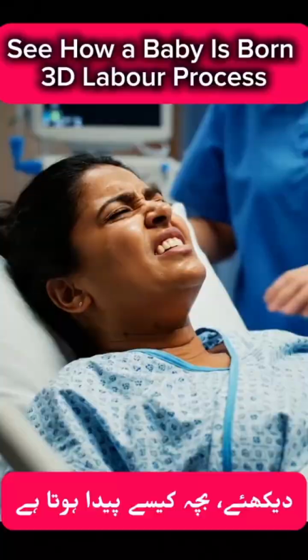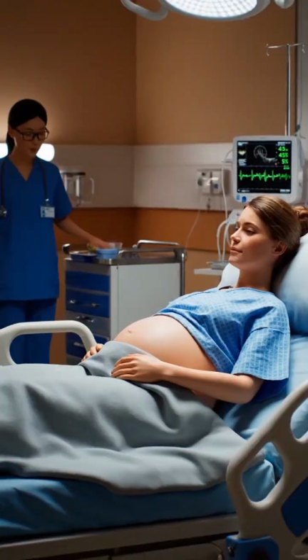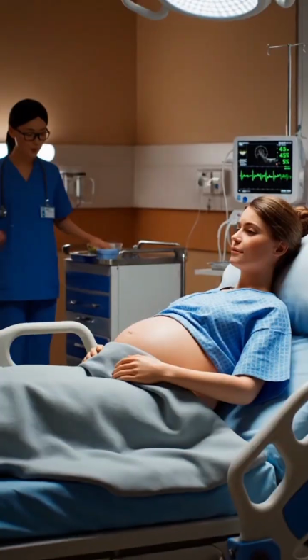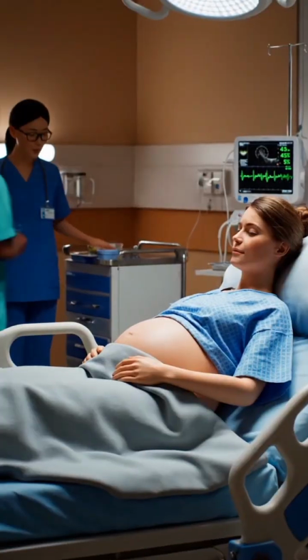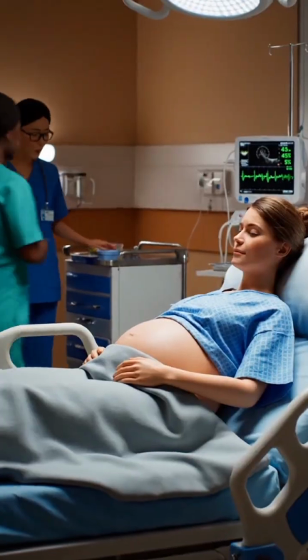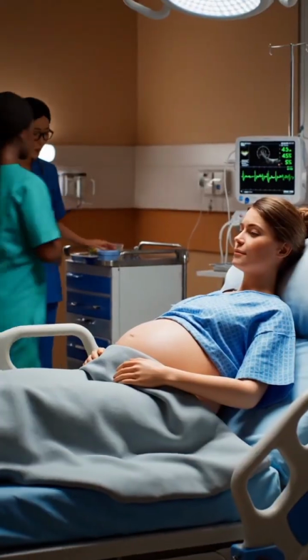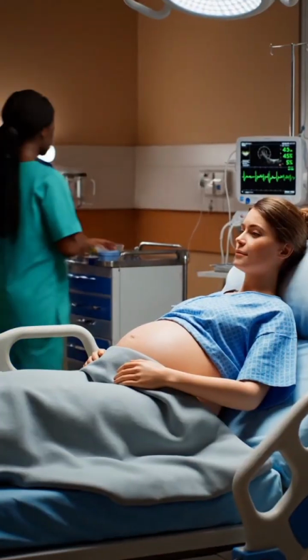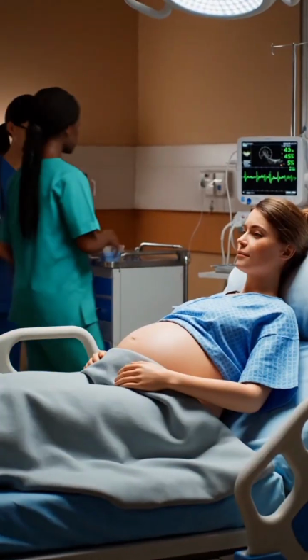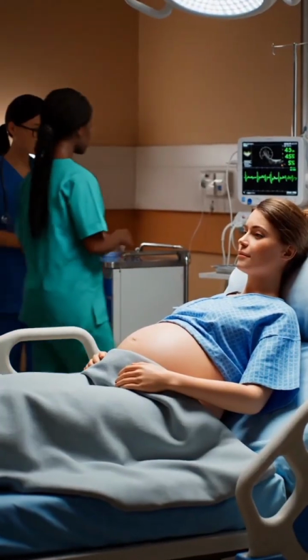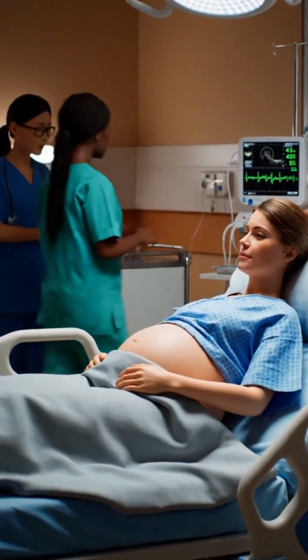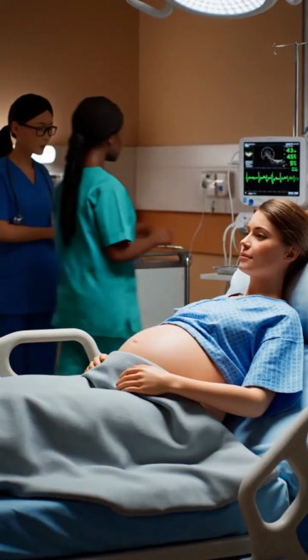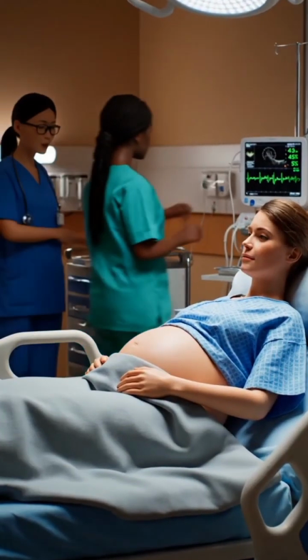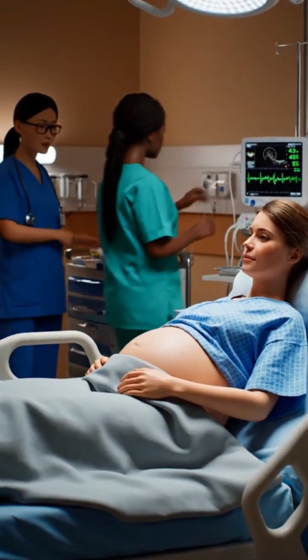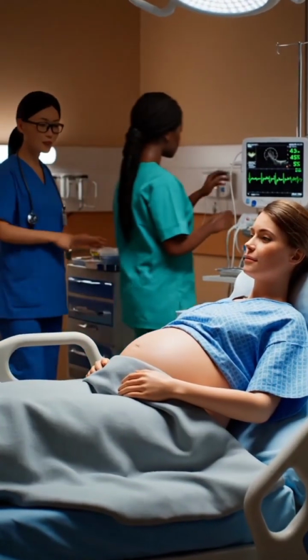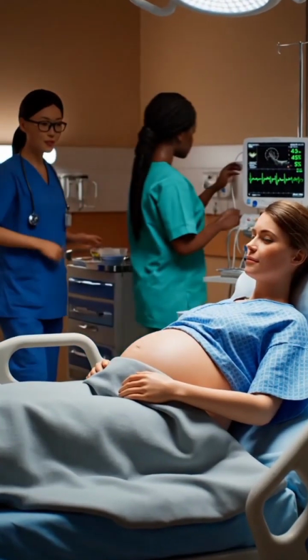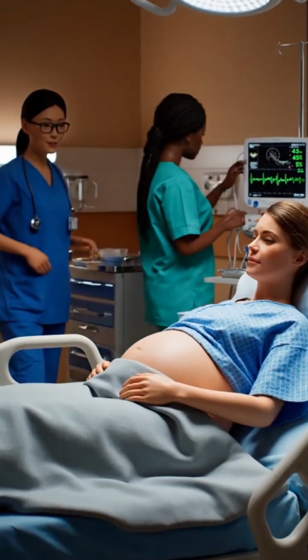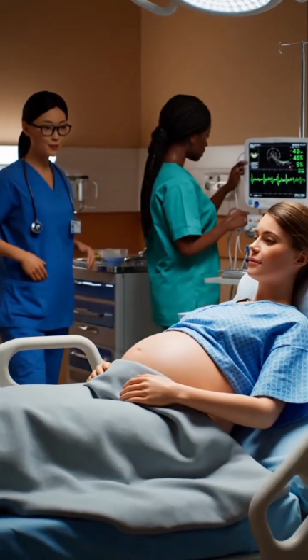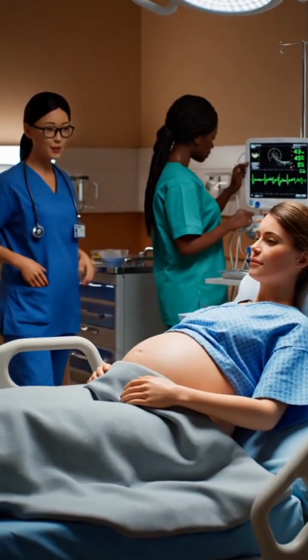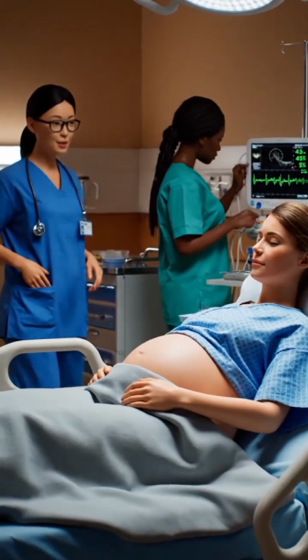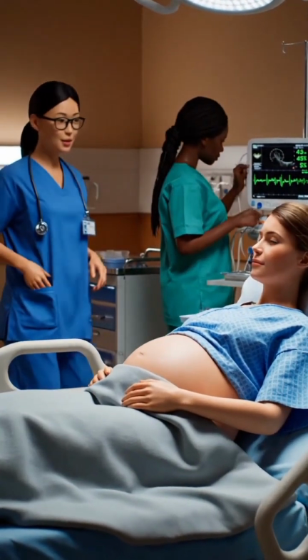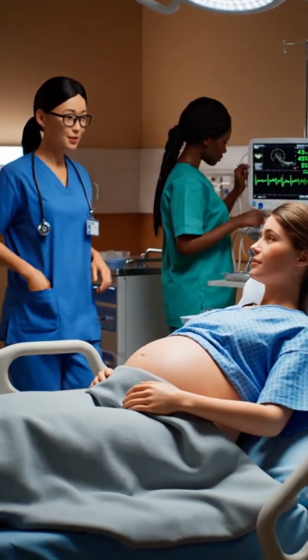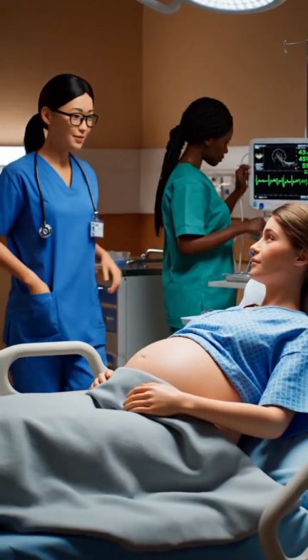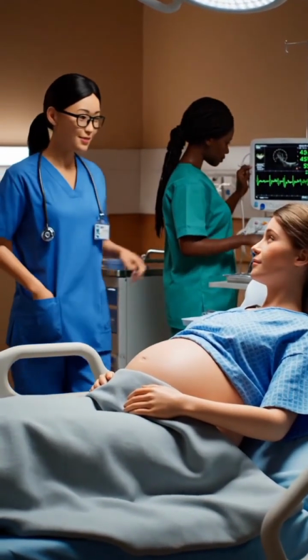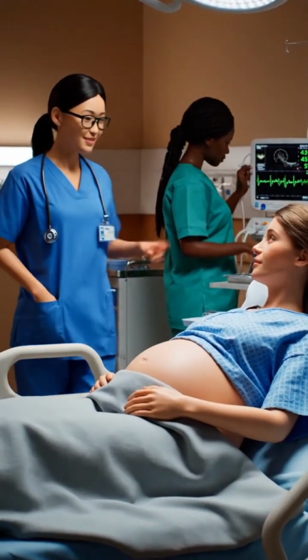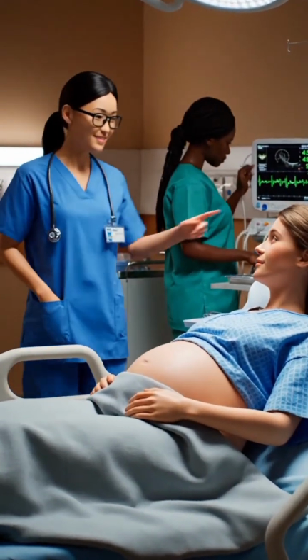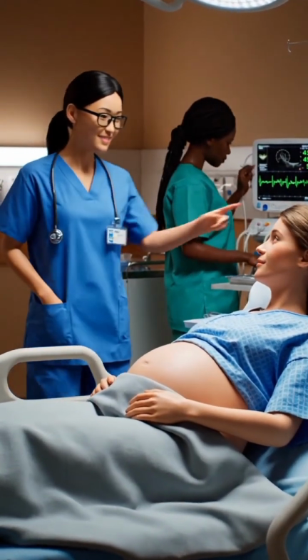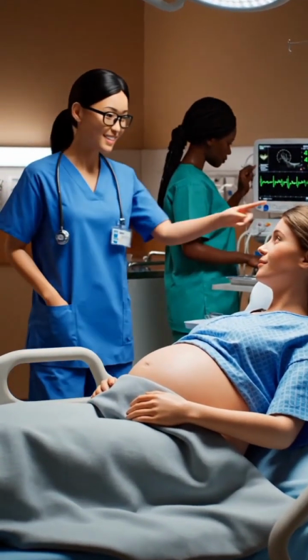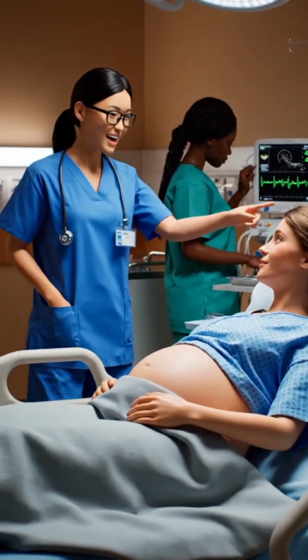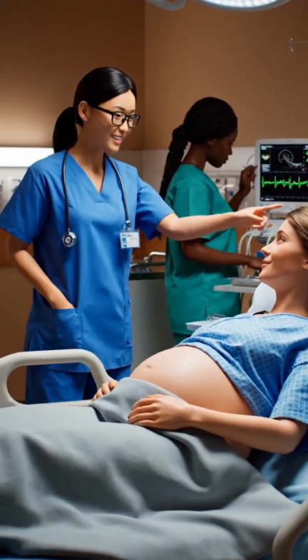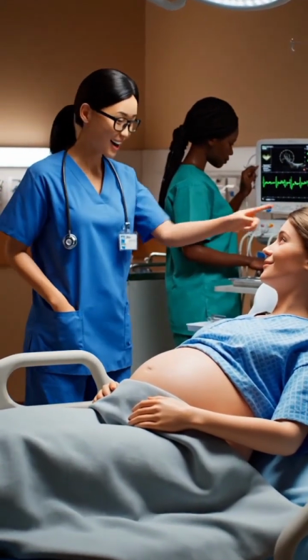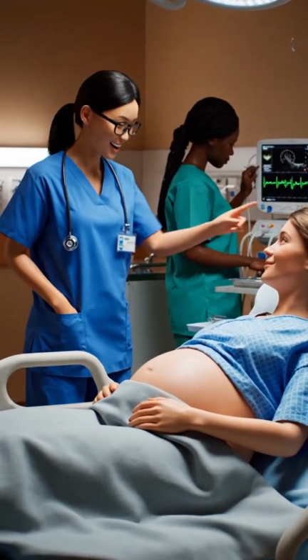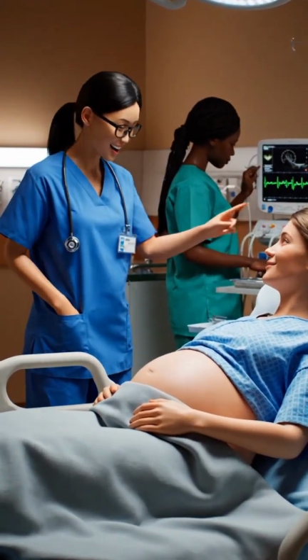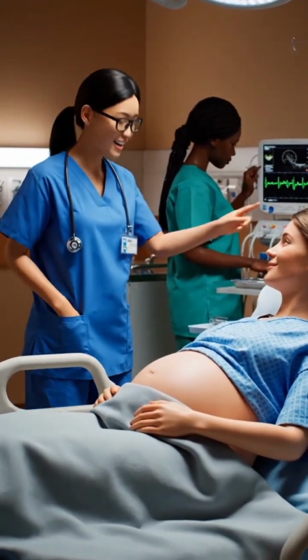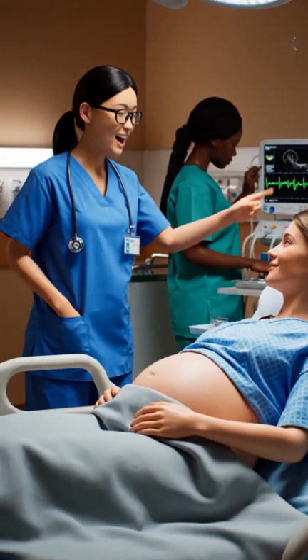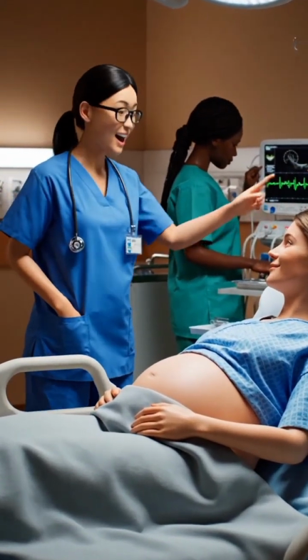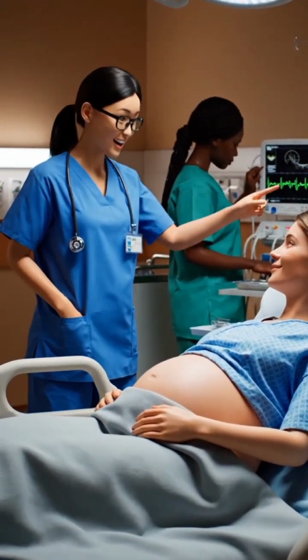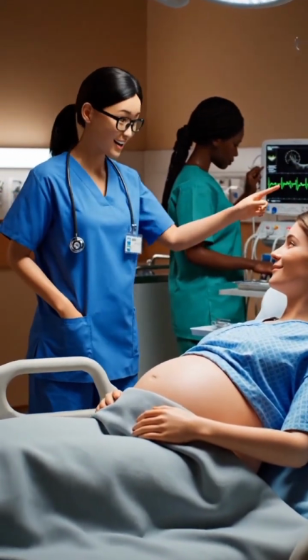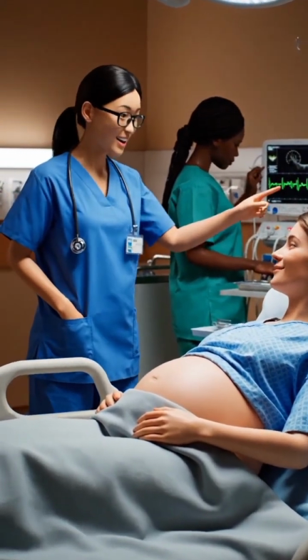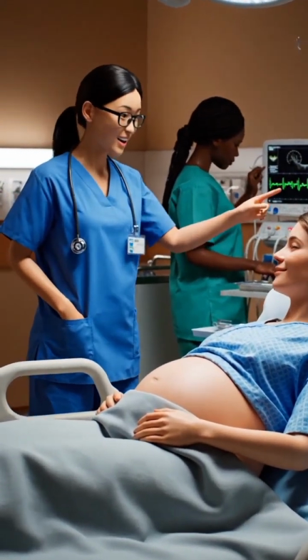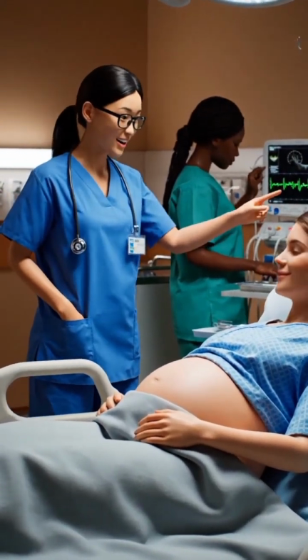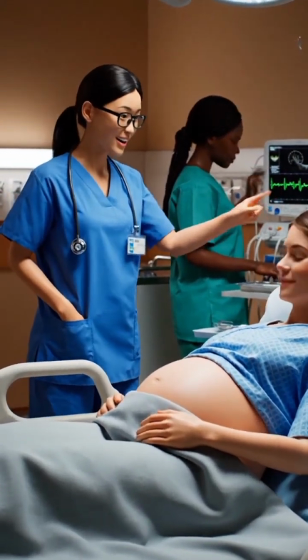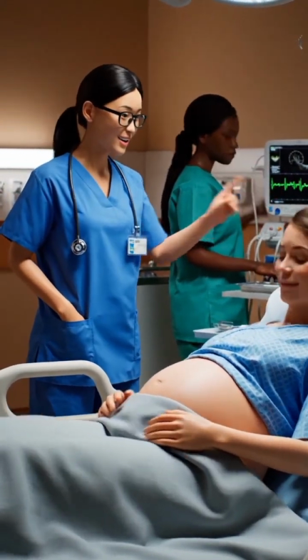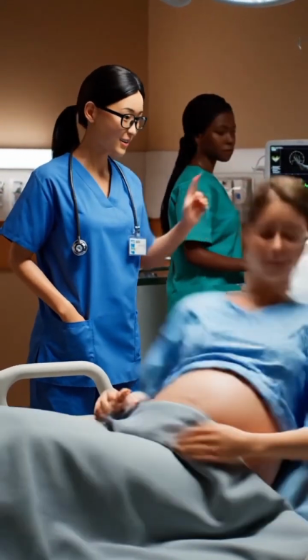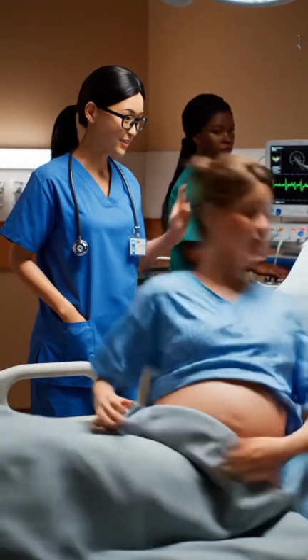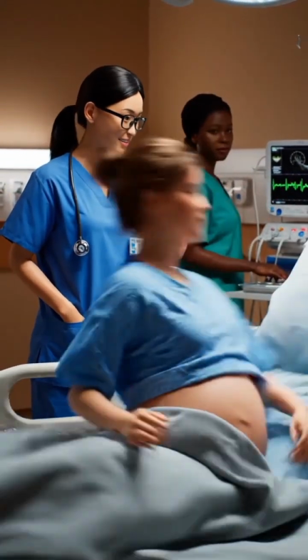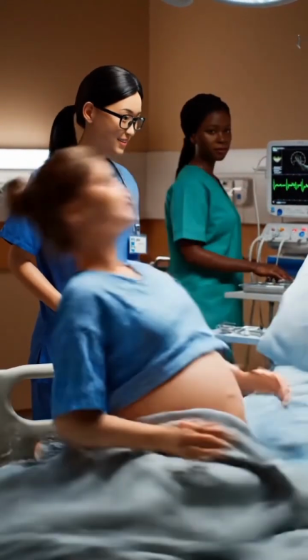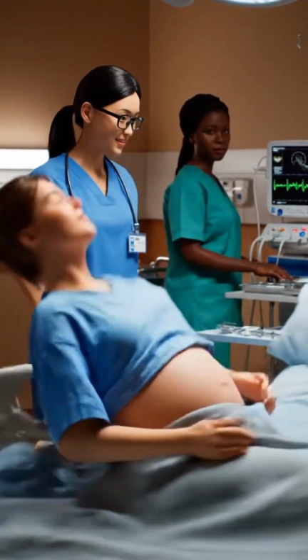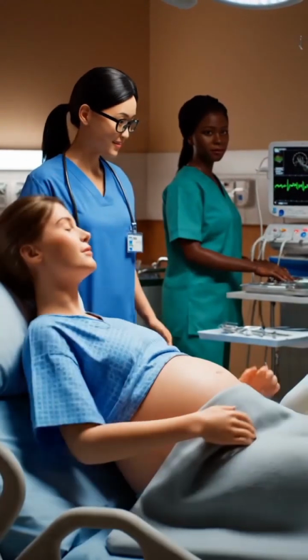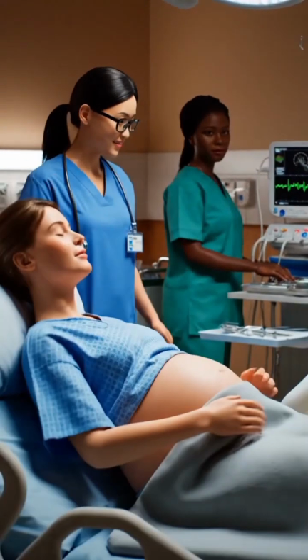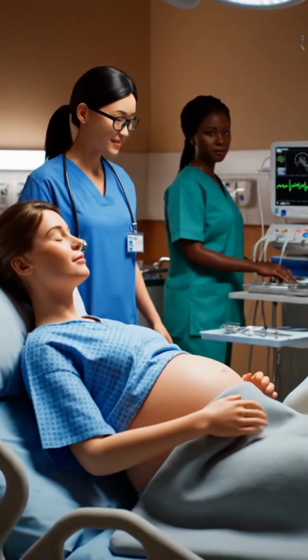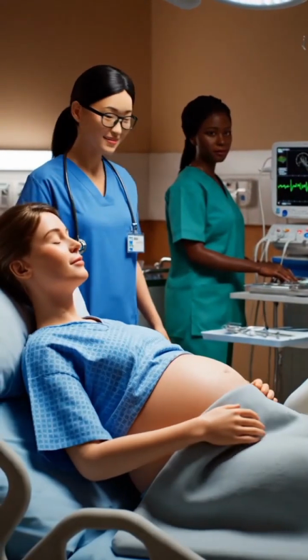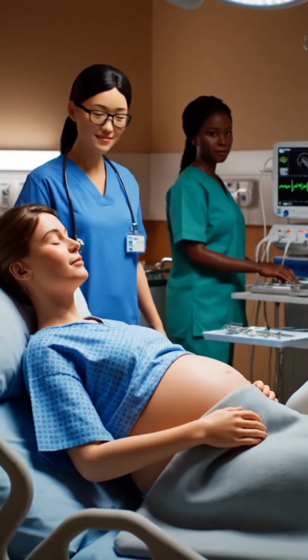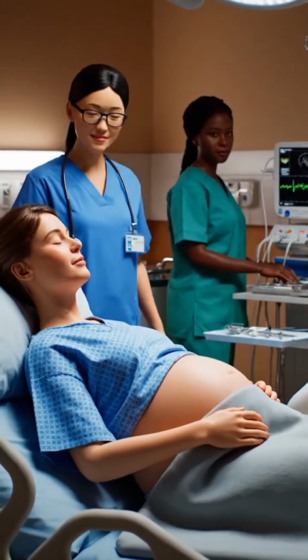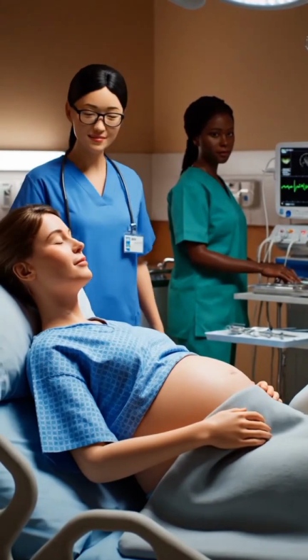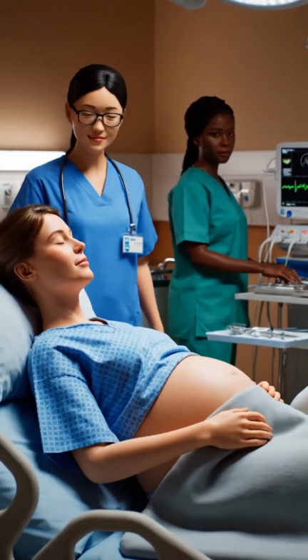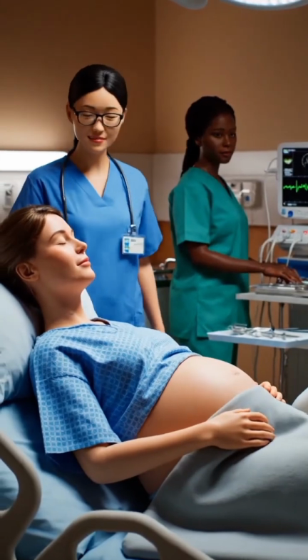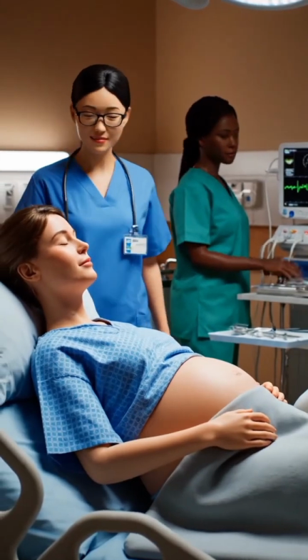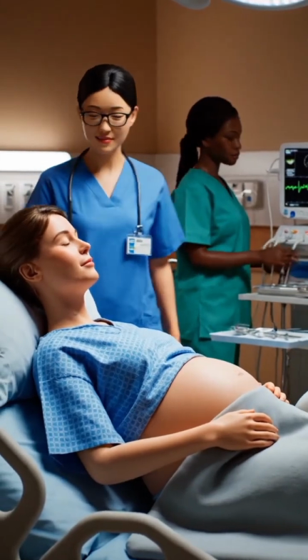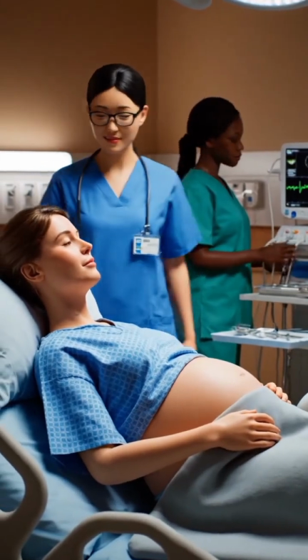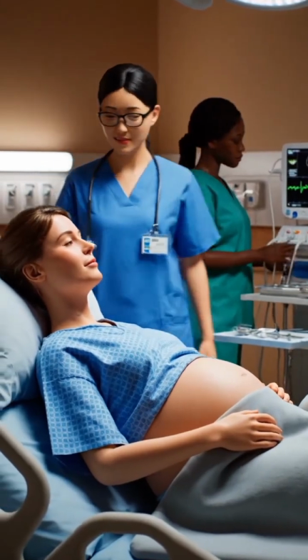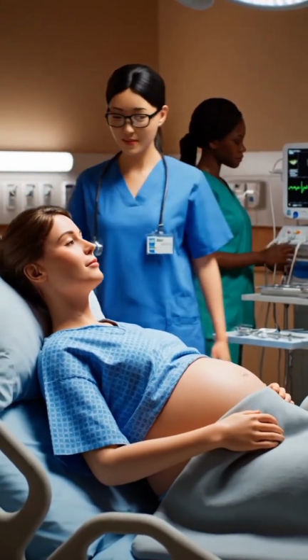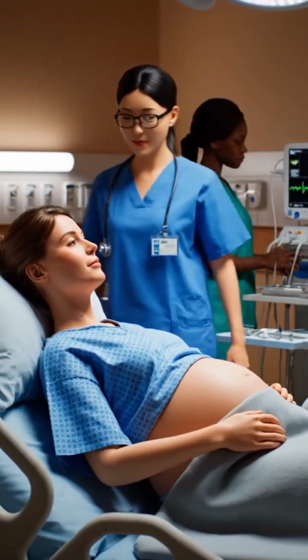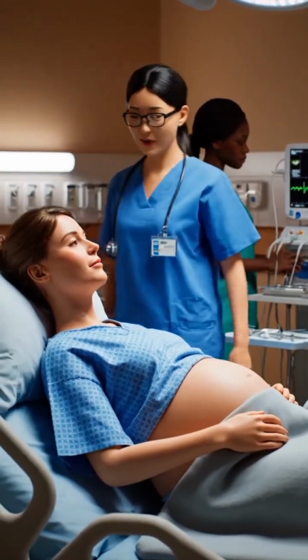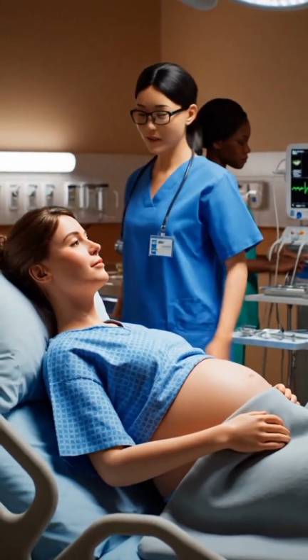Everything is progressing smoothly. The baby's heartbeat is very strong. Just focus on your breathing.